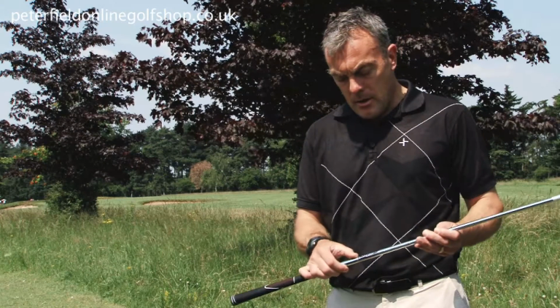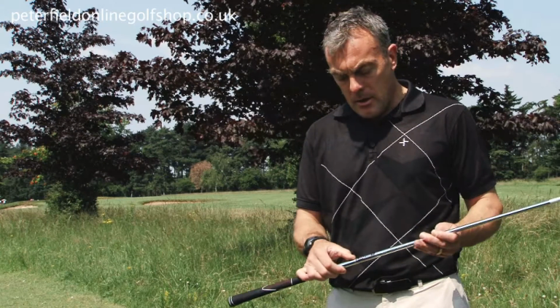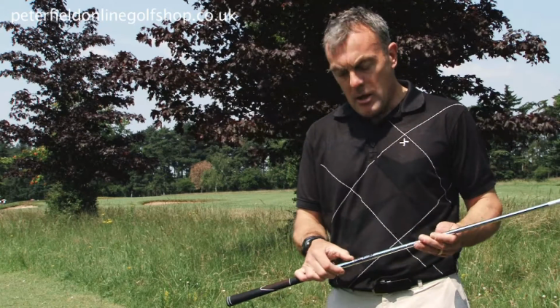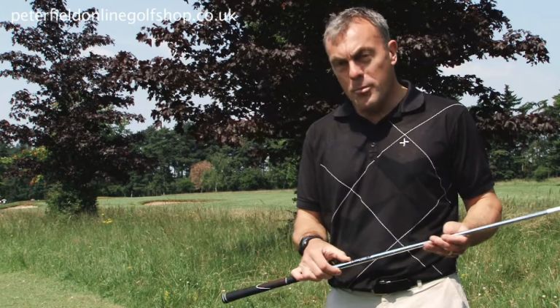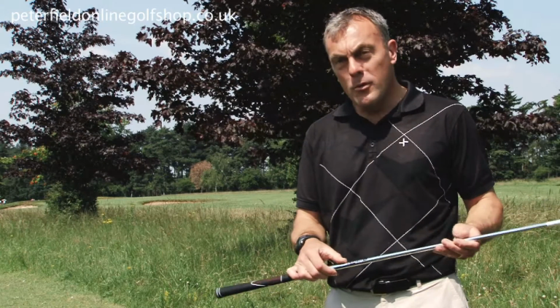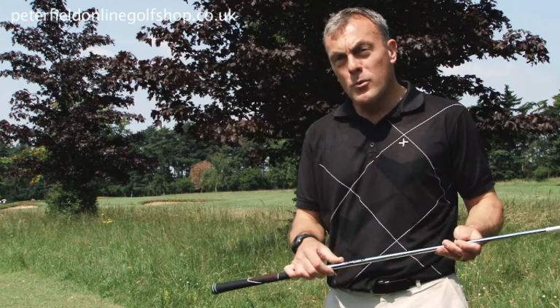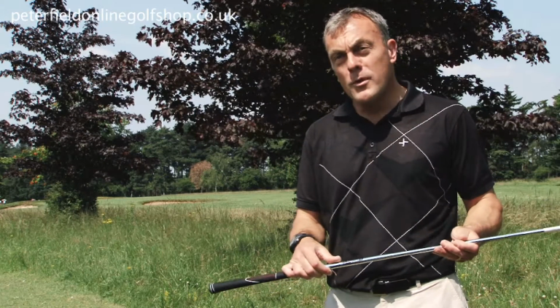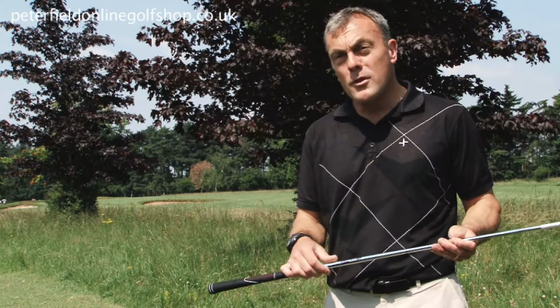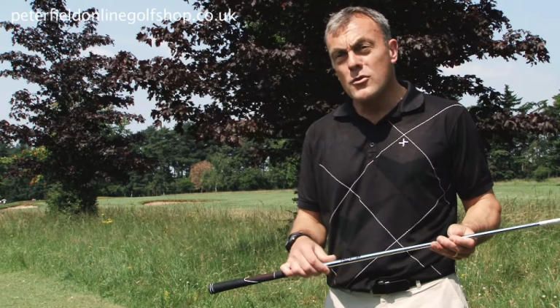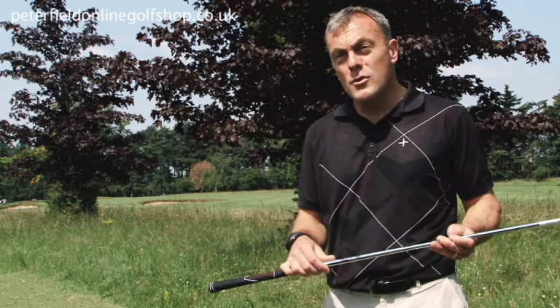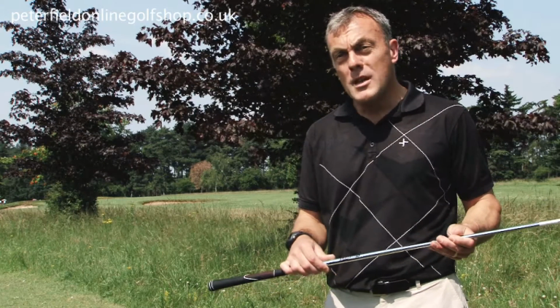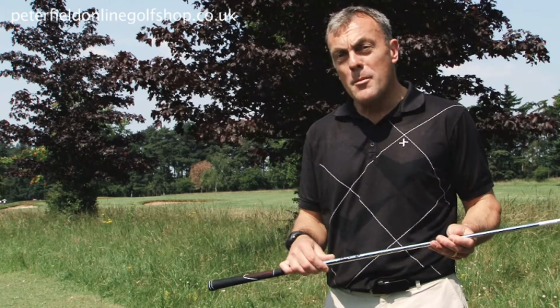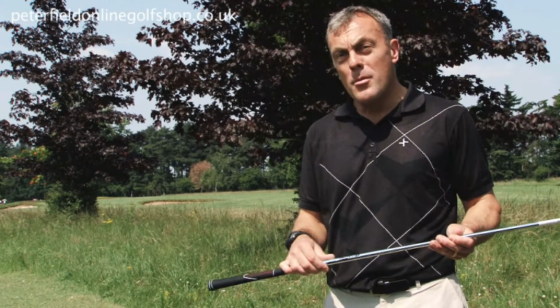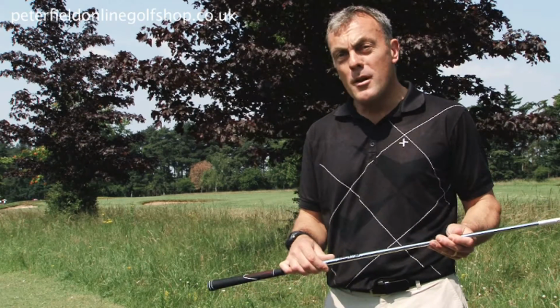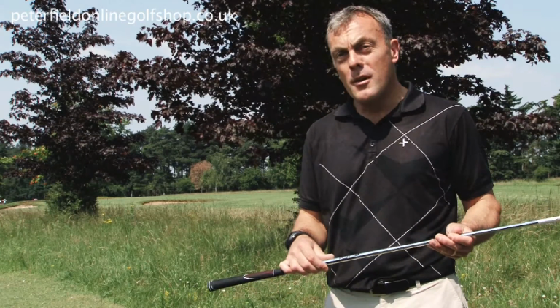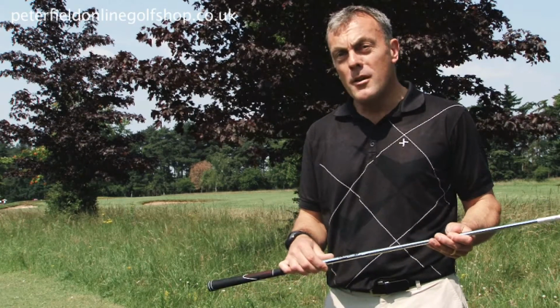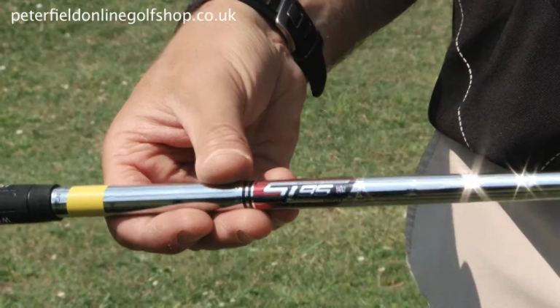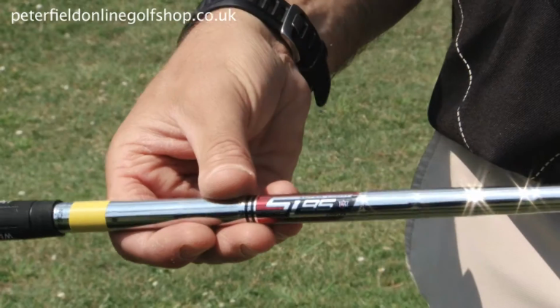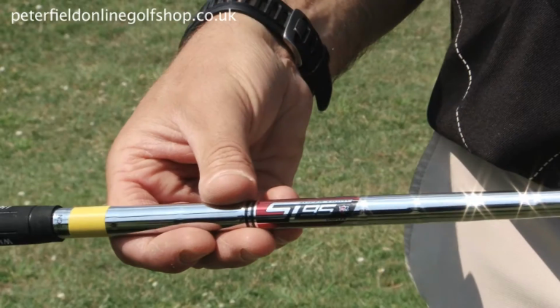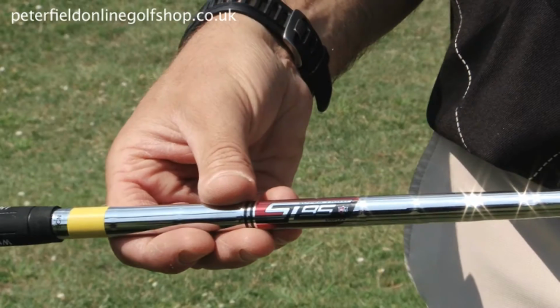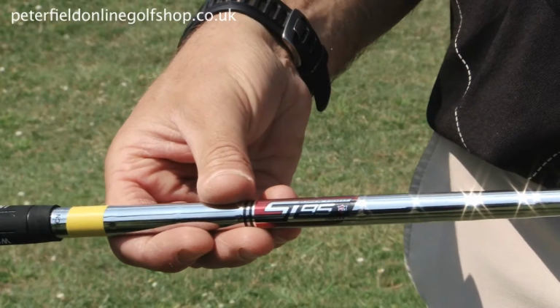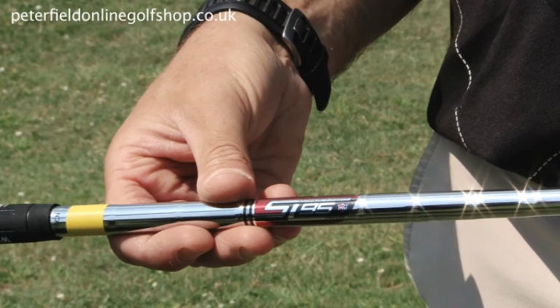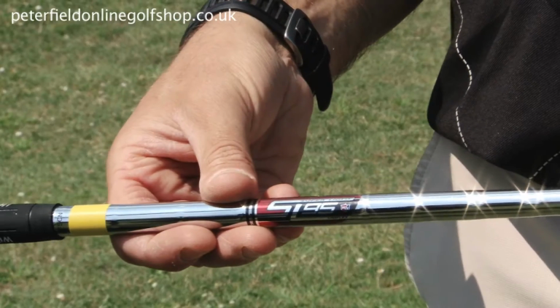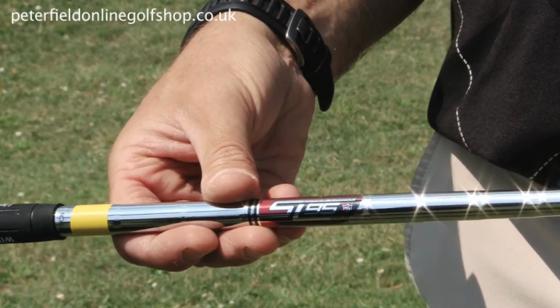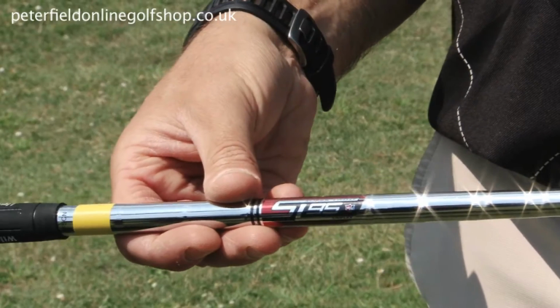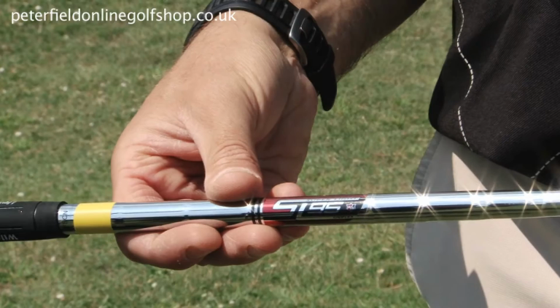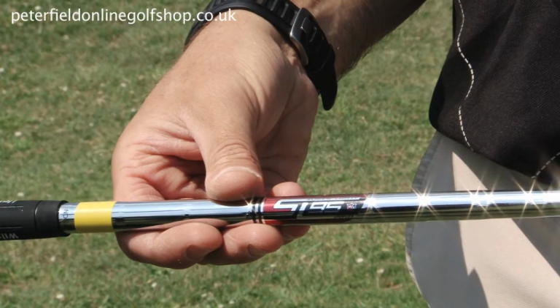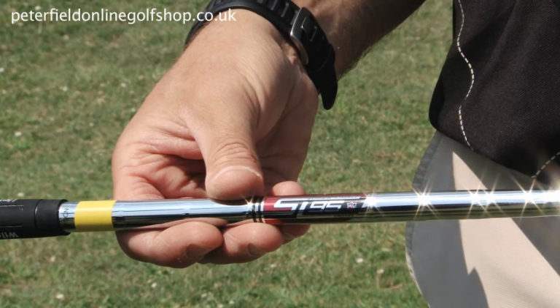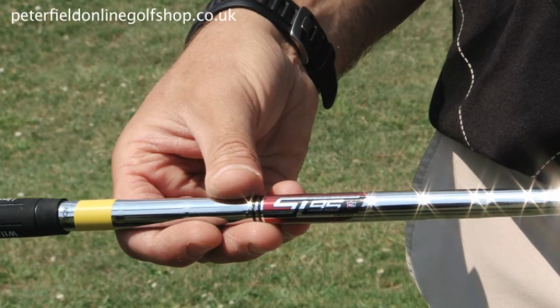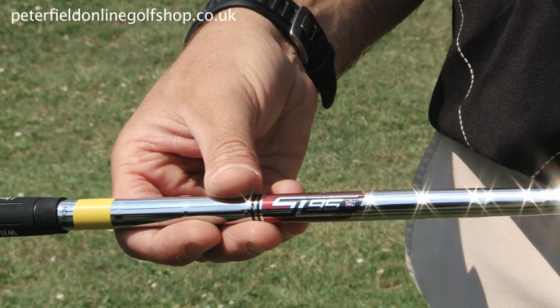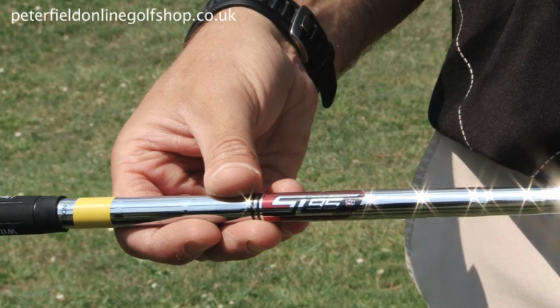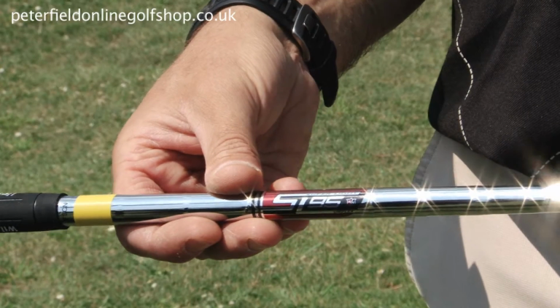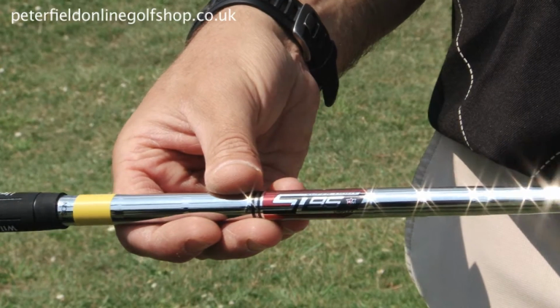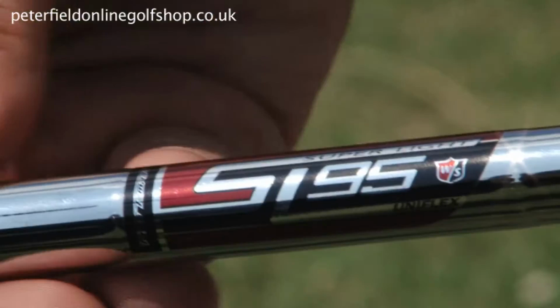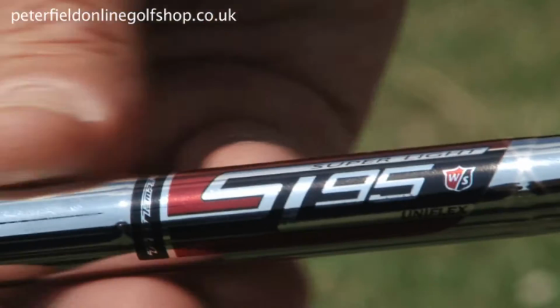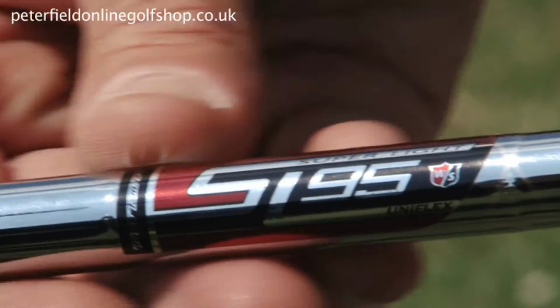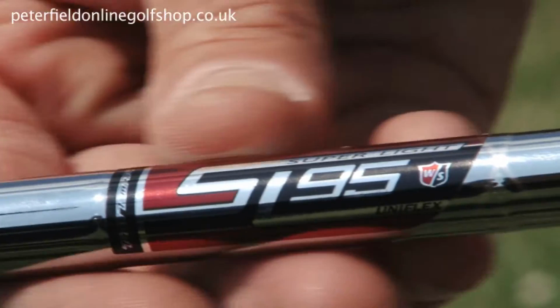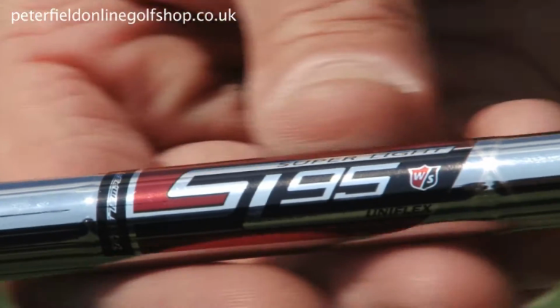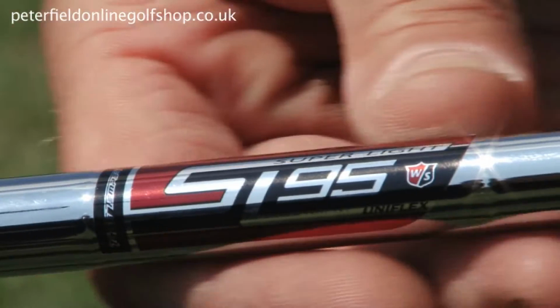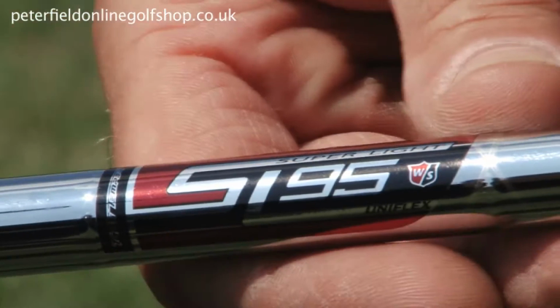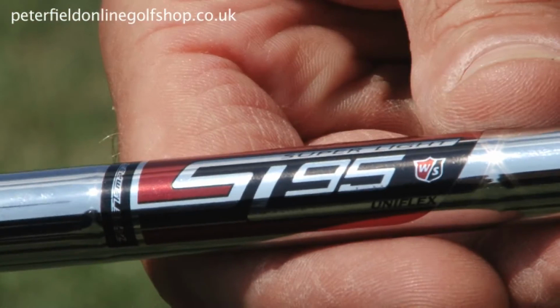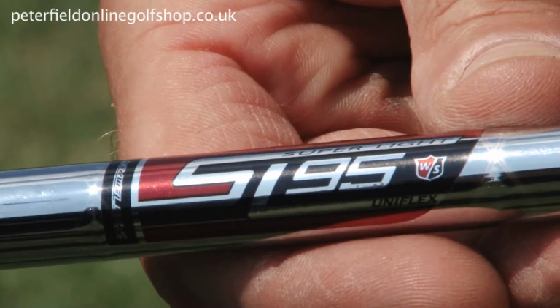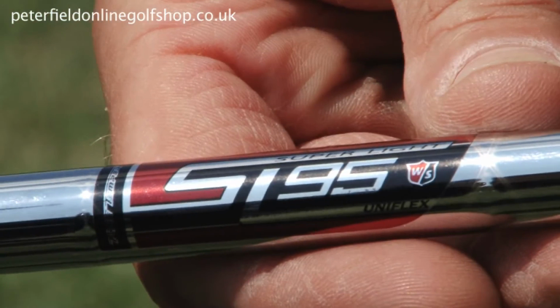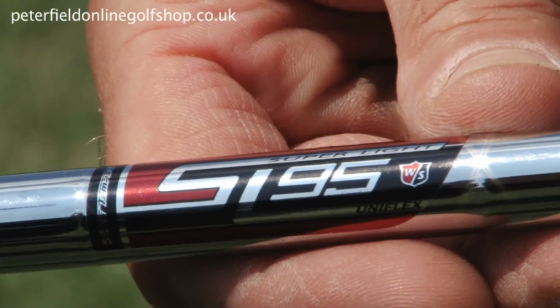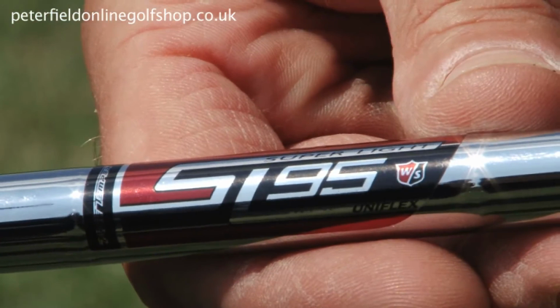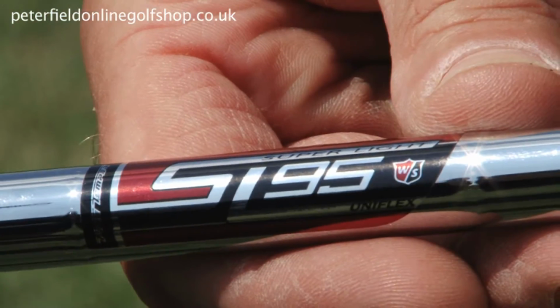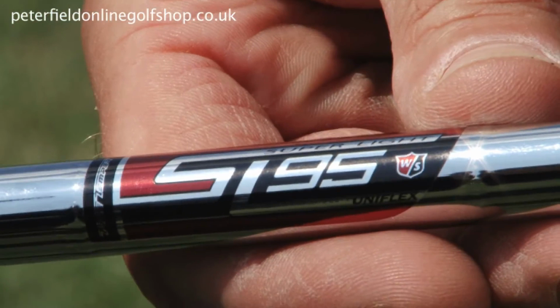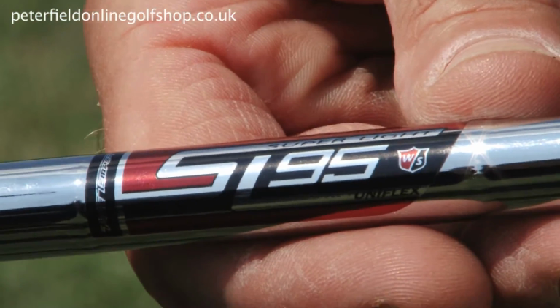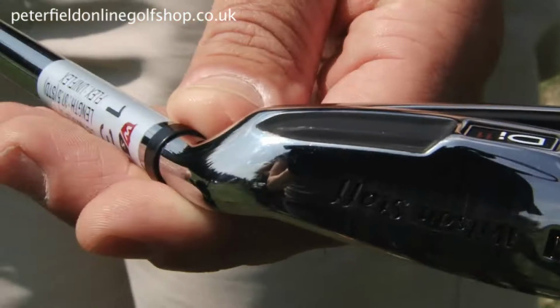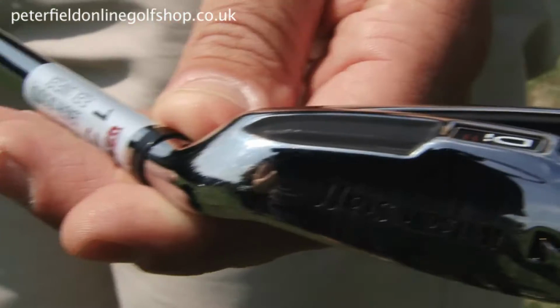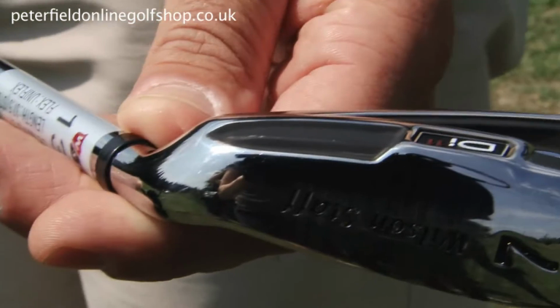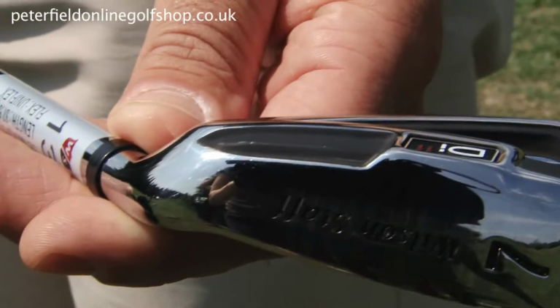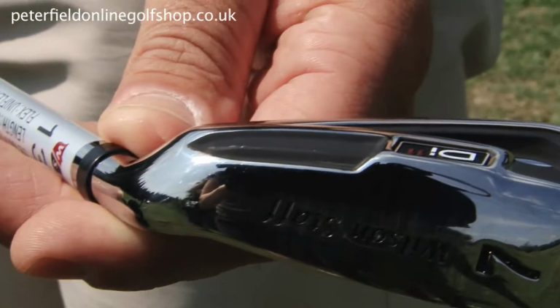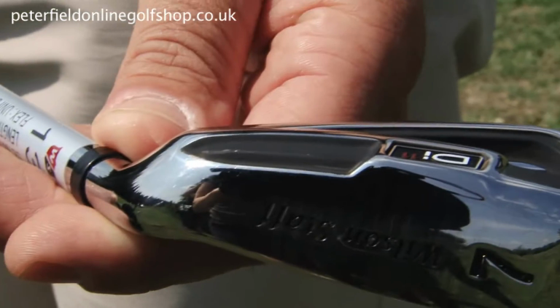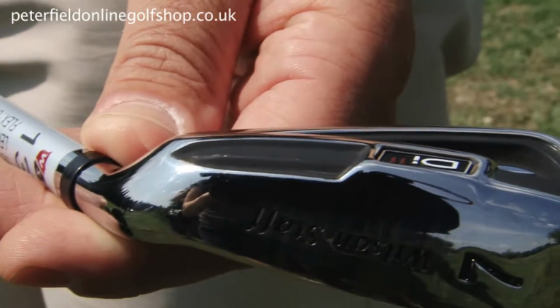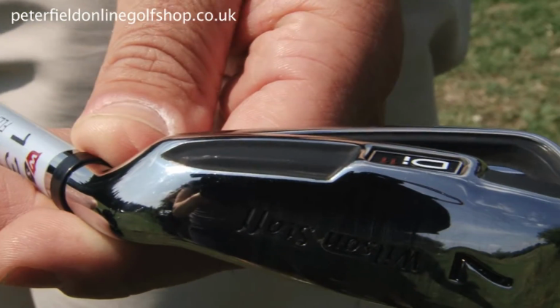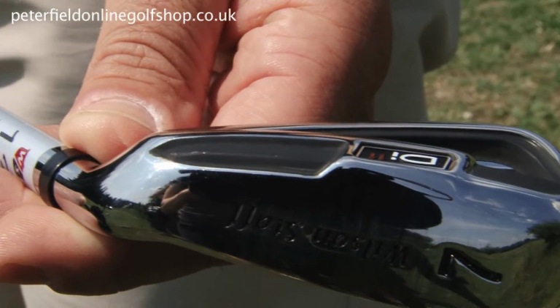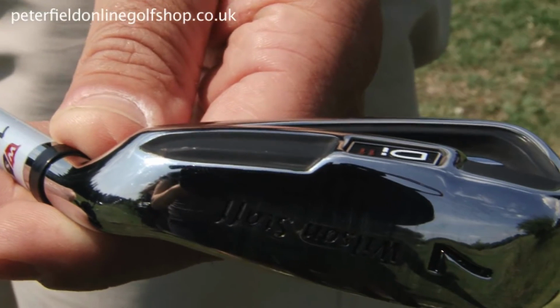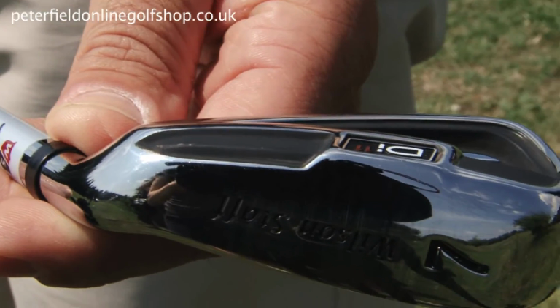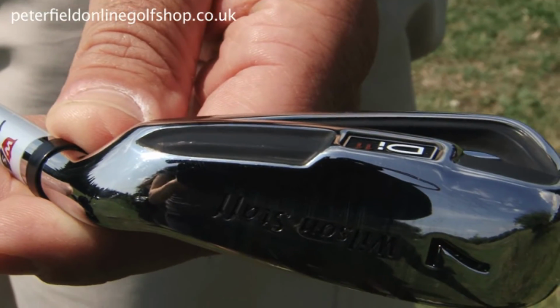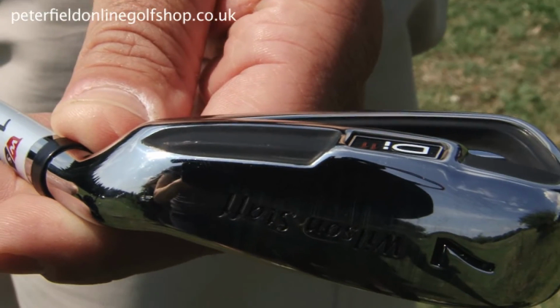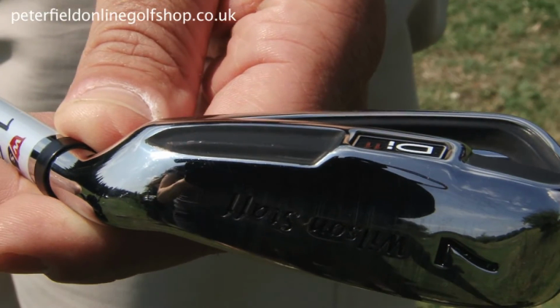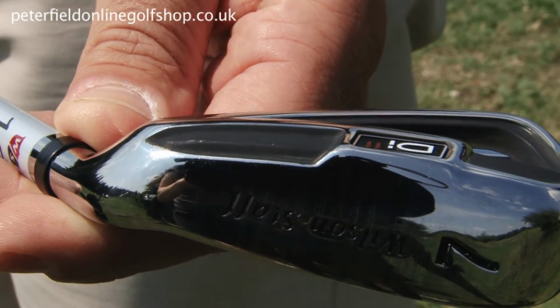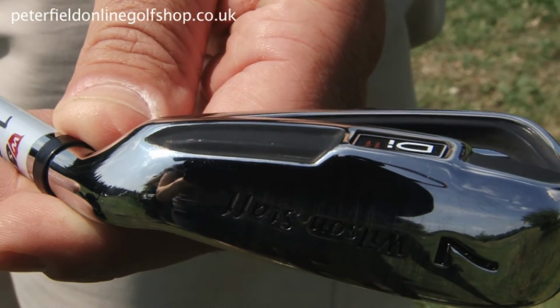Coupled with the Truetemper Superlite 95 gram shaft, this has aided the performance of the Di11.